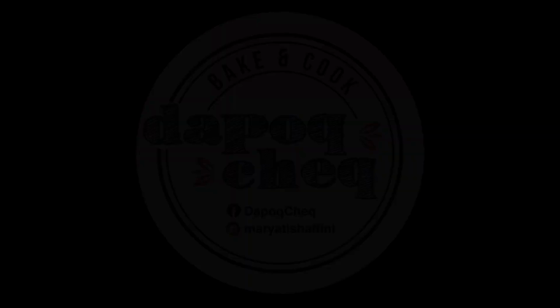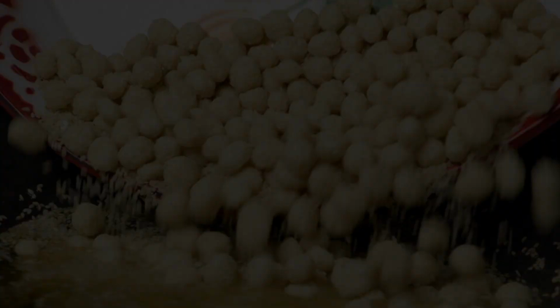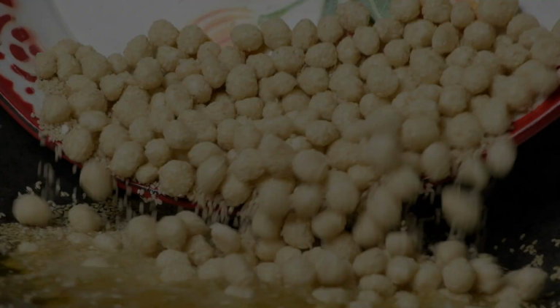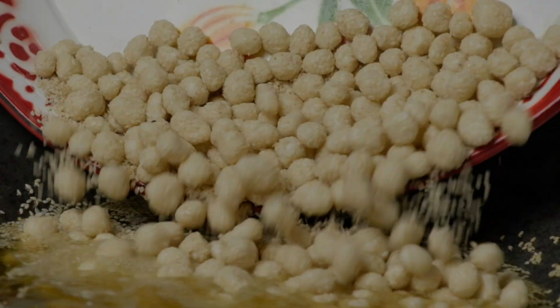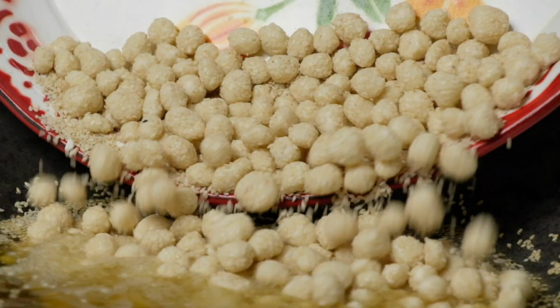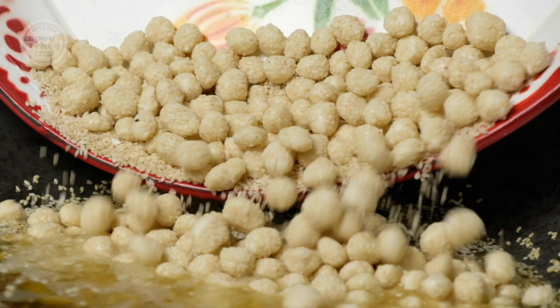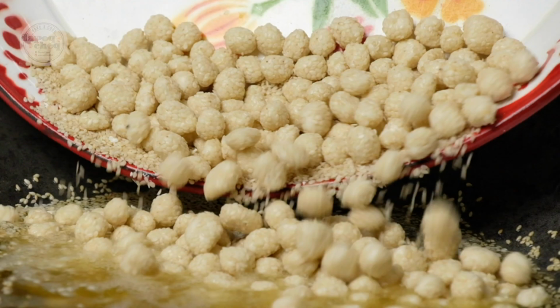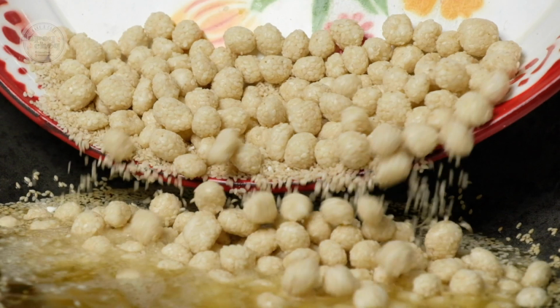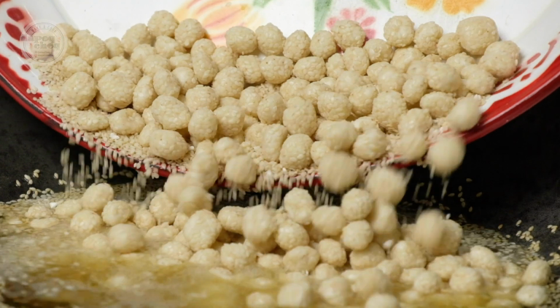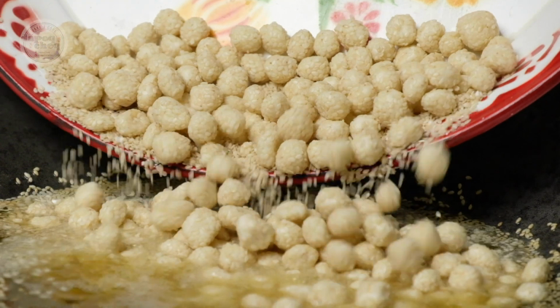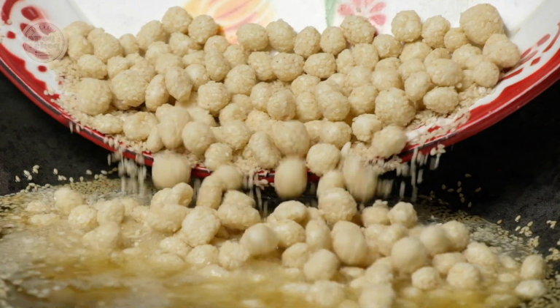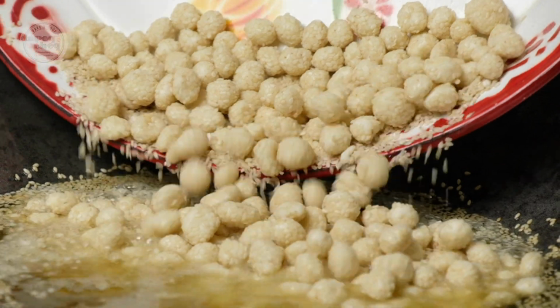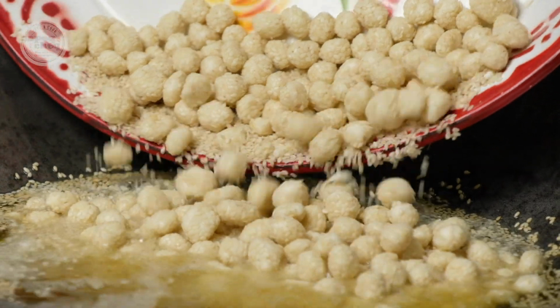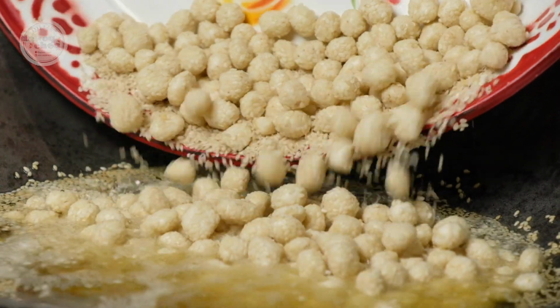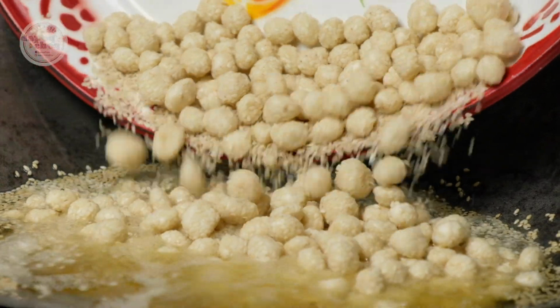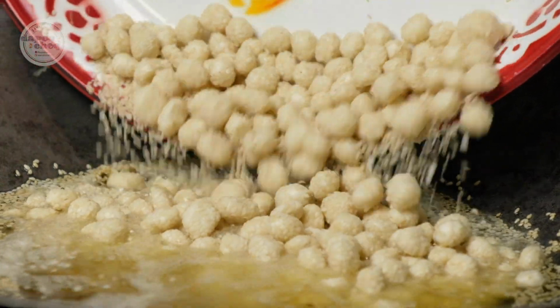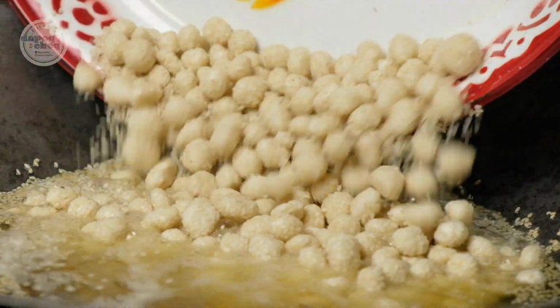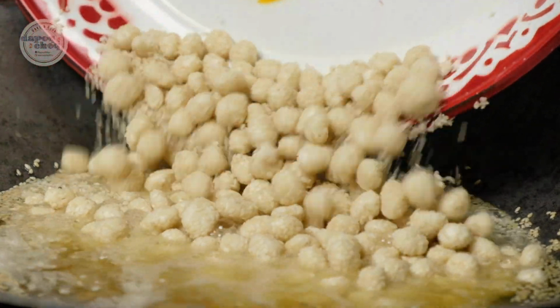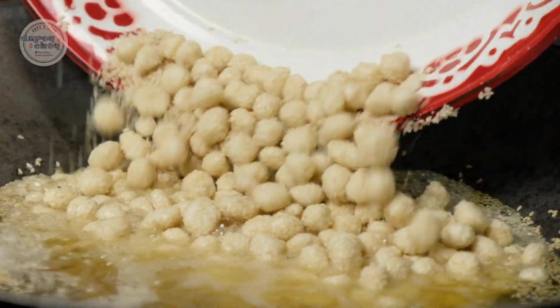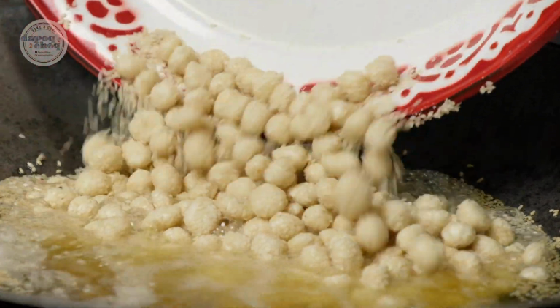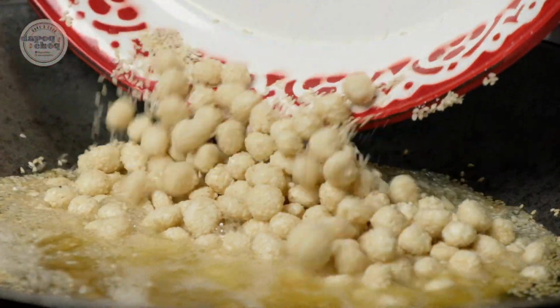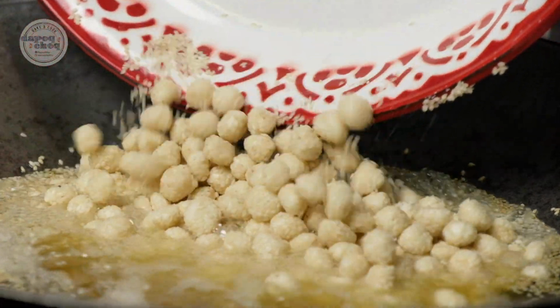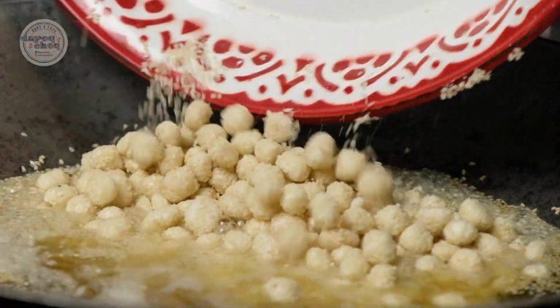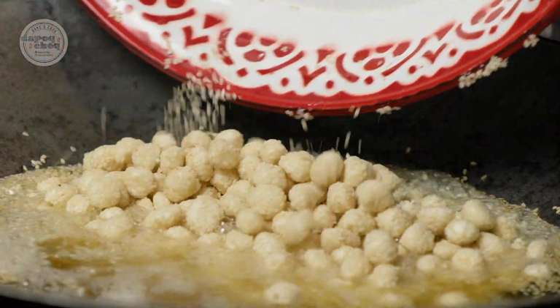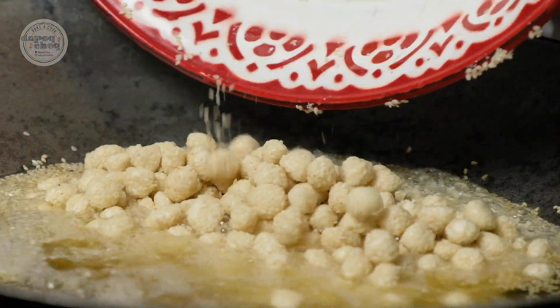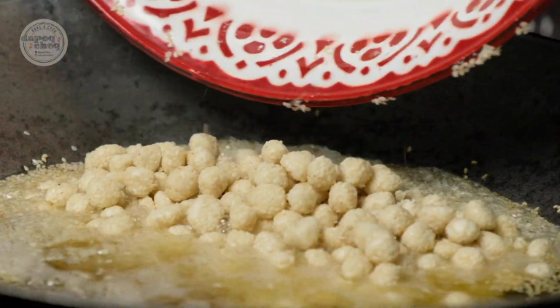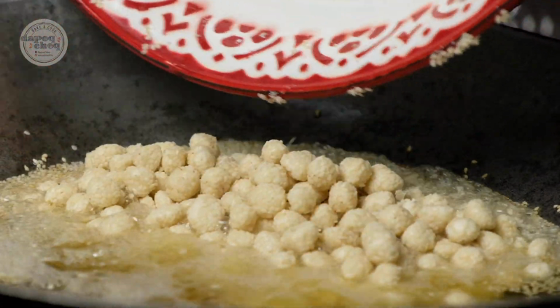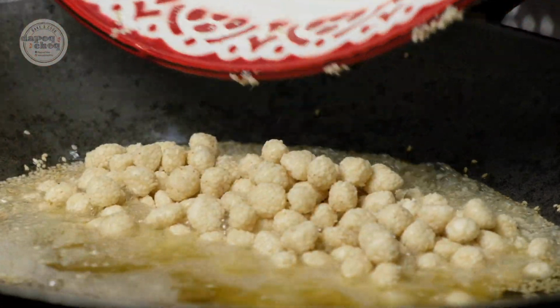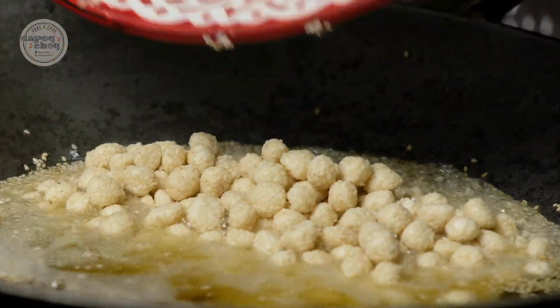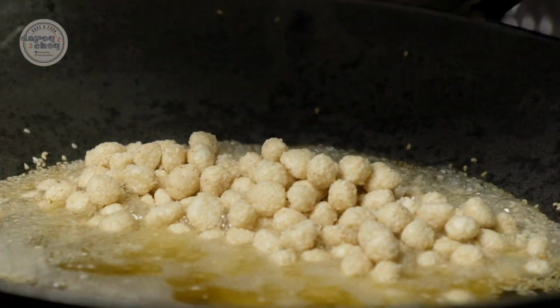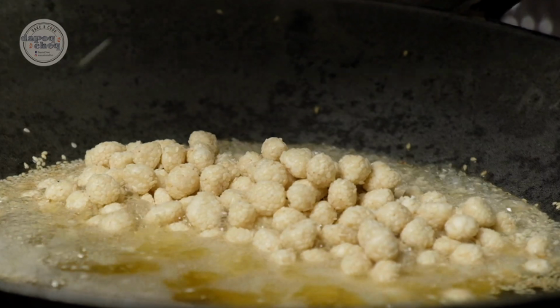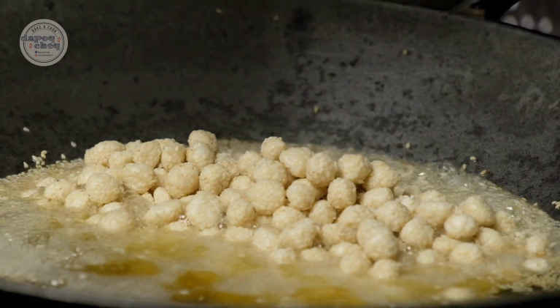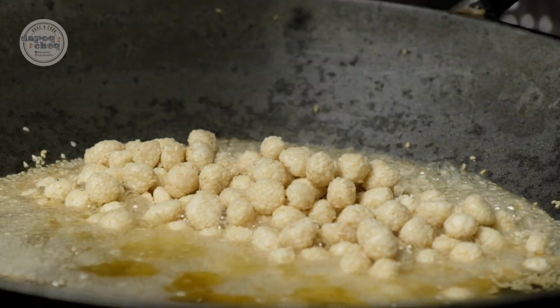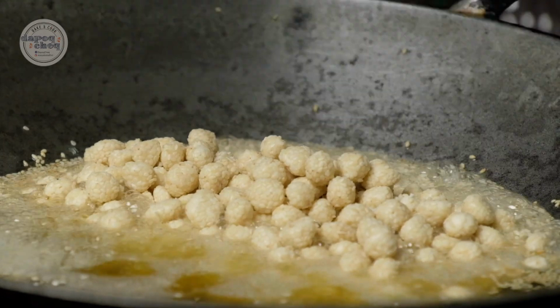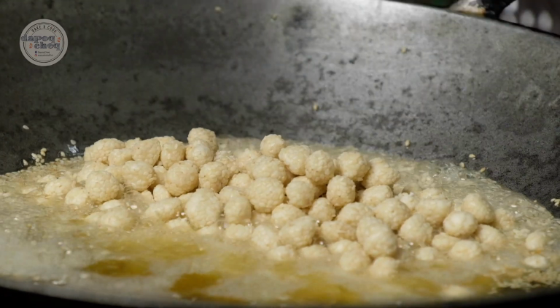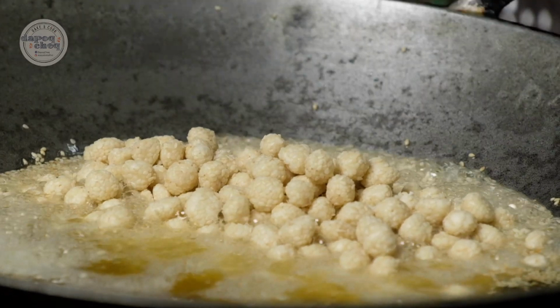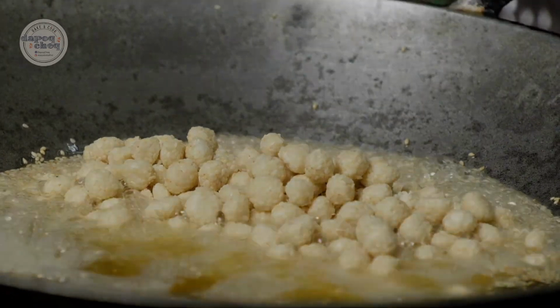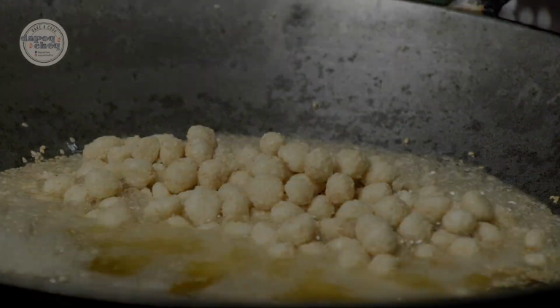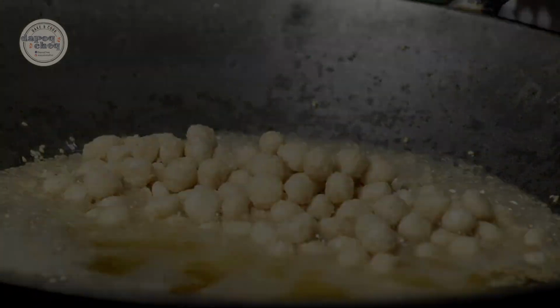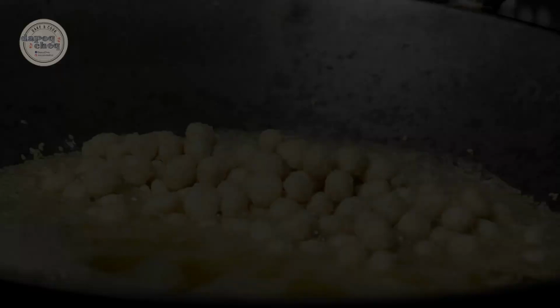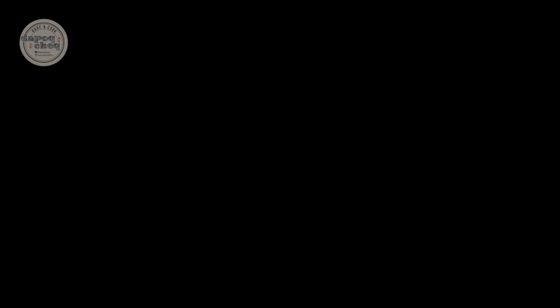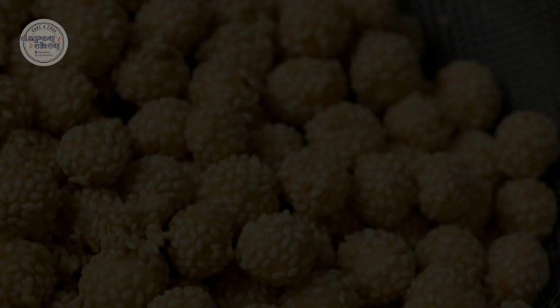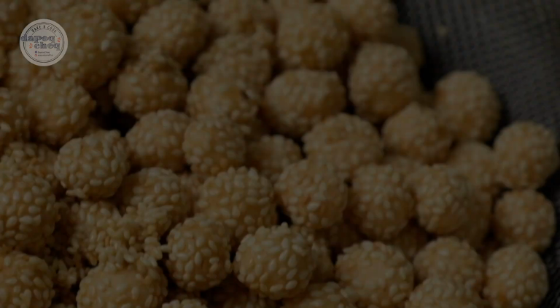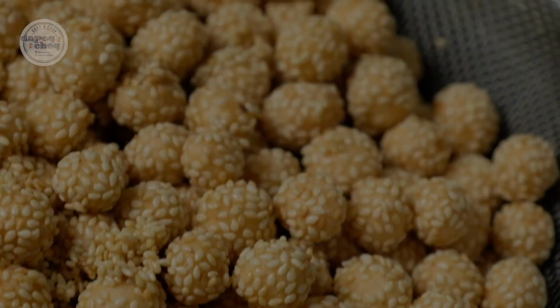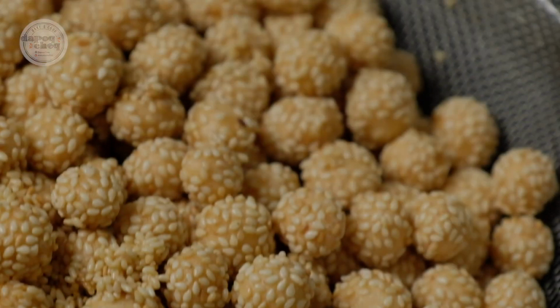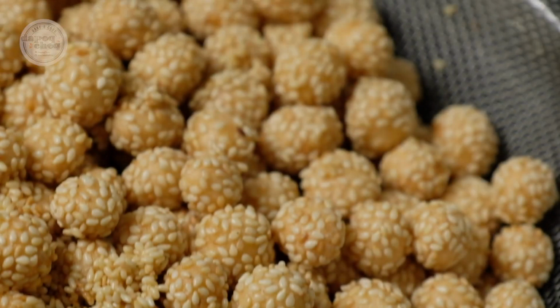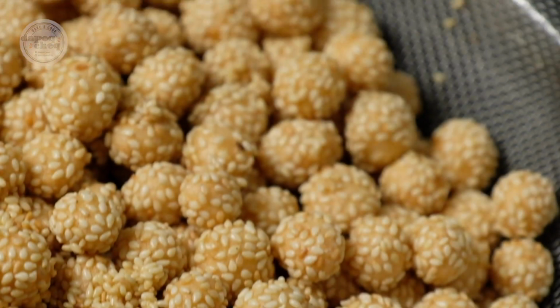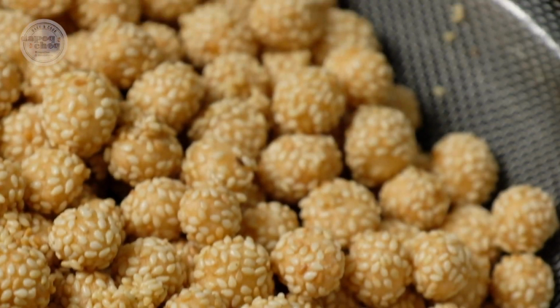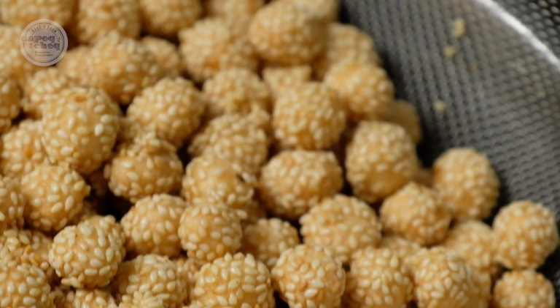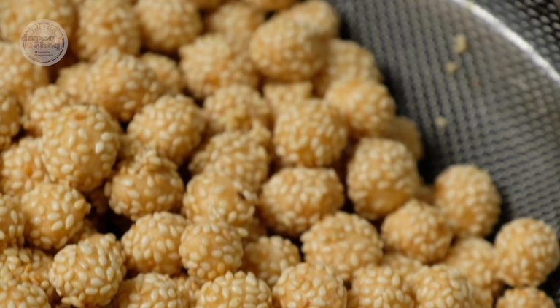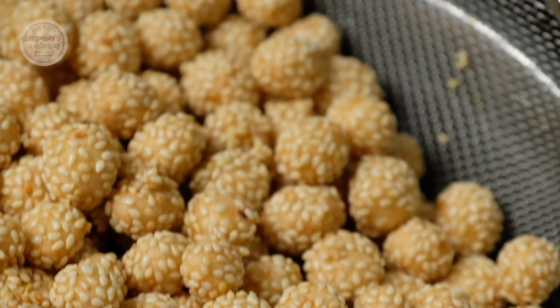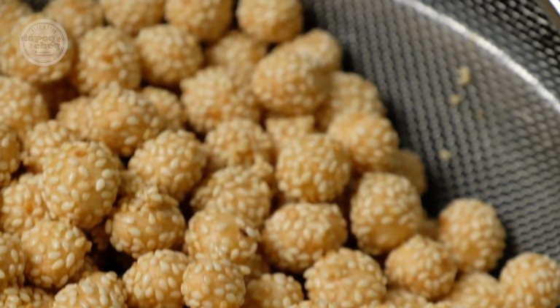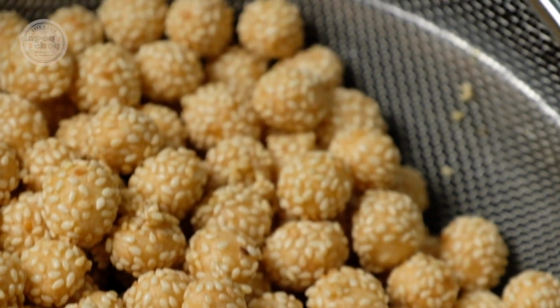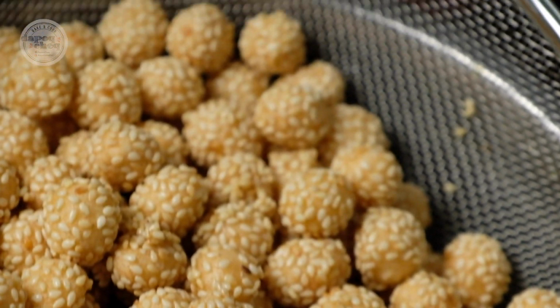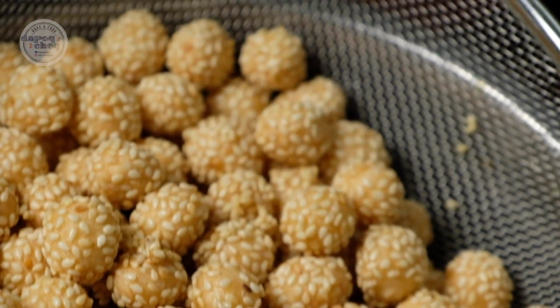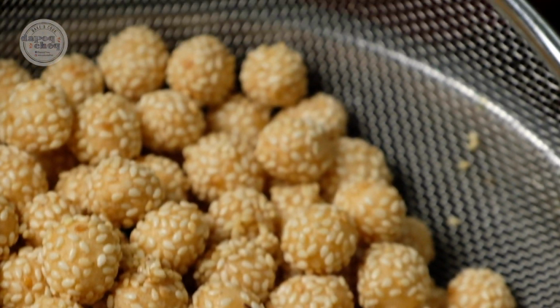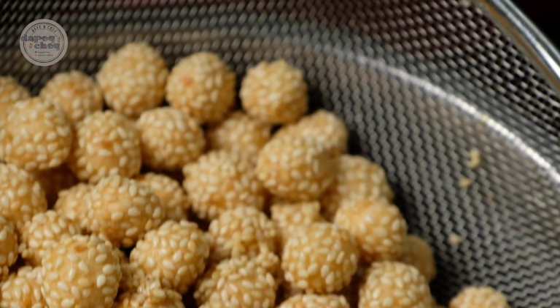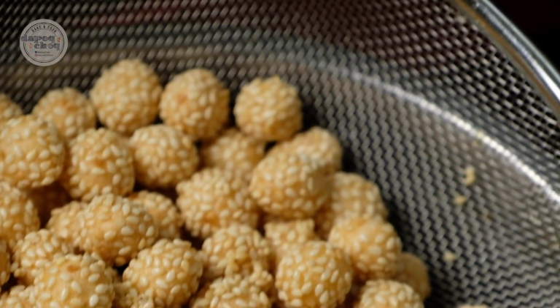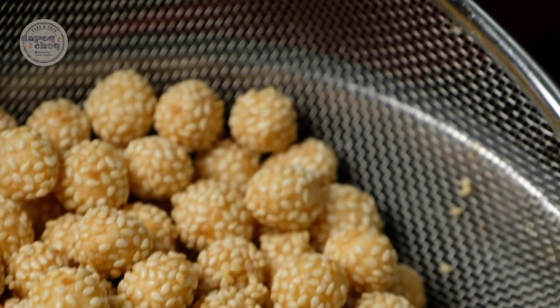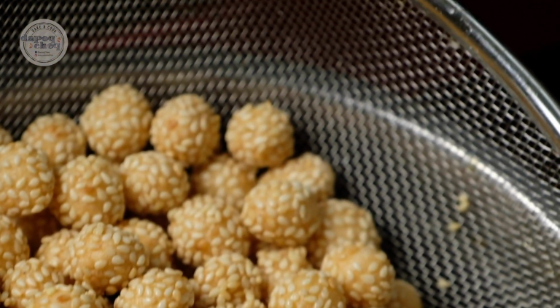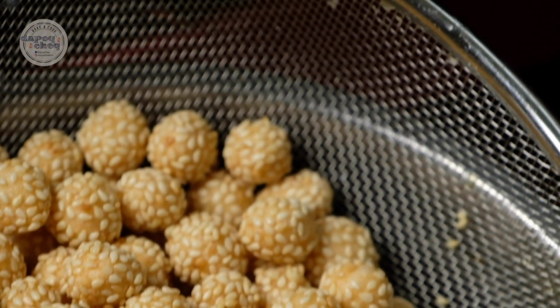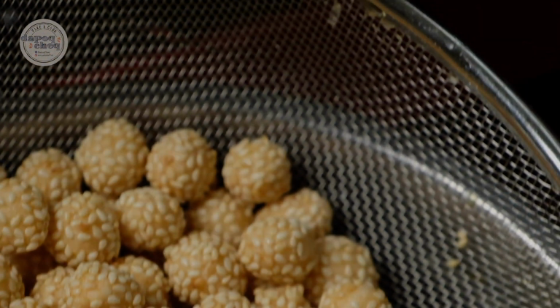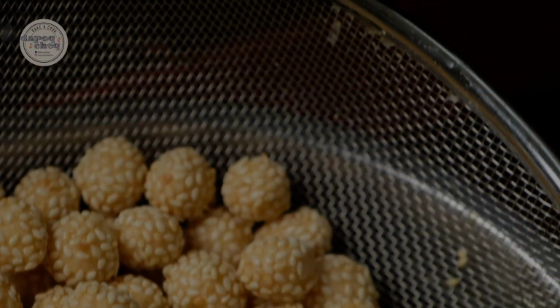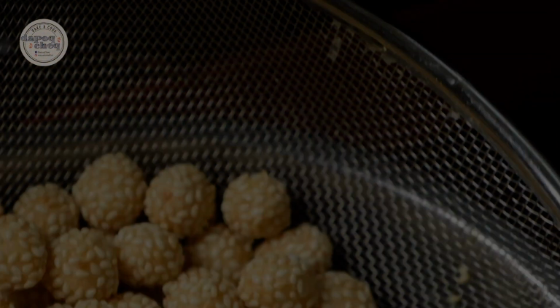Assalamualaikum. Hari ni Kak T nak buat kuih buah rotan. Kuih lama, selalunya orang buat masa raya apa kan?